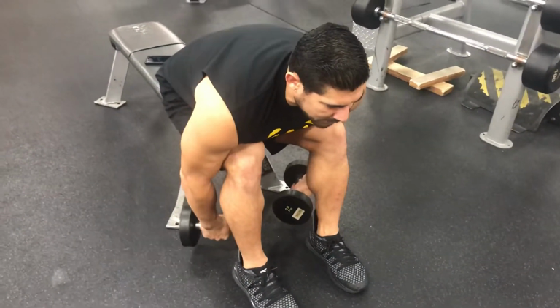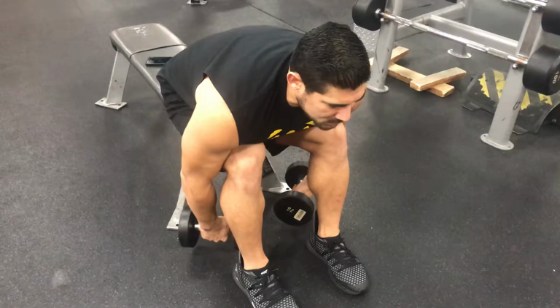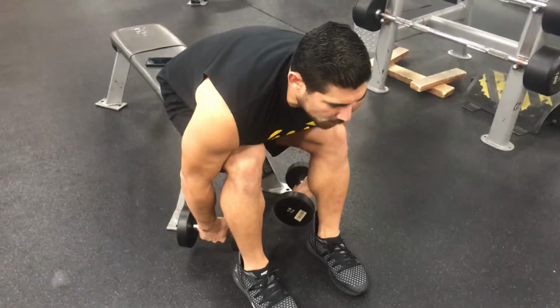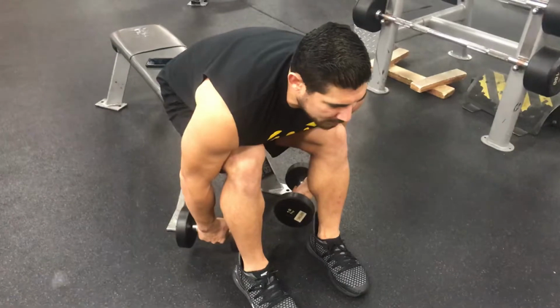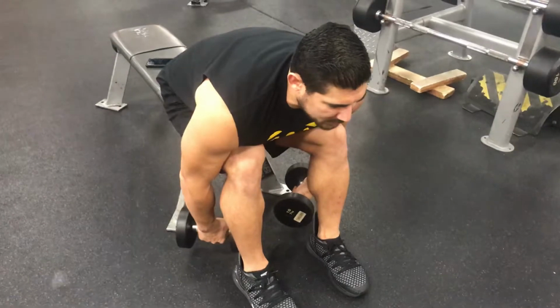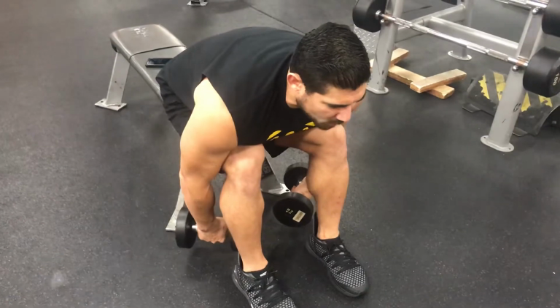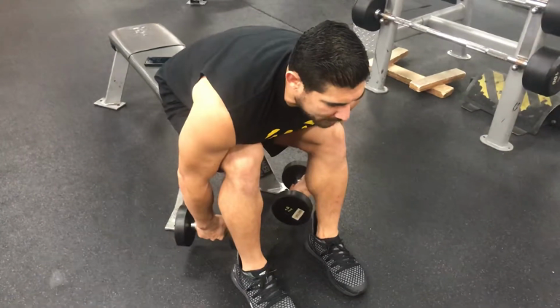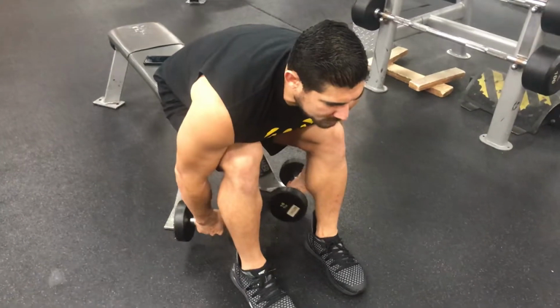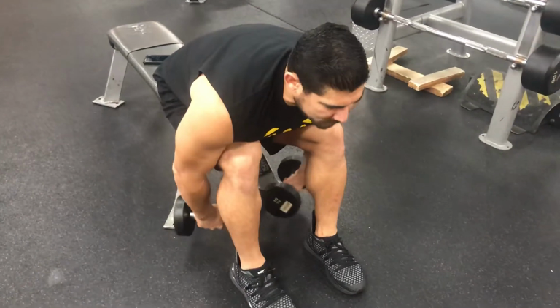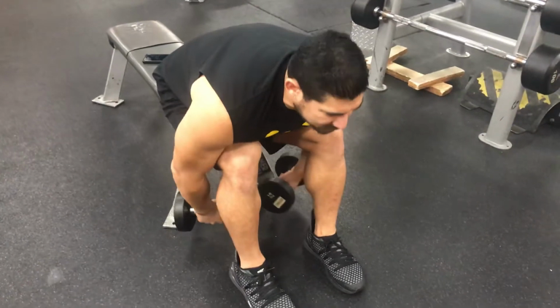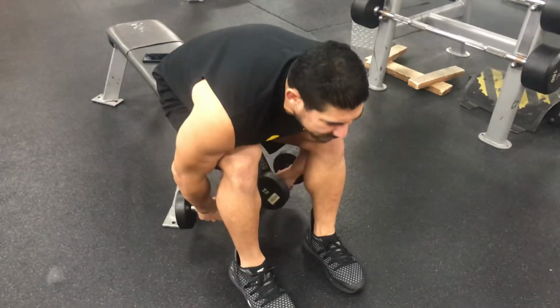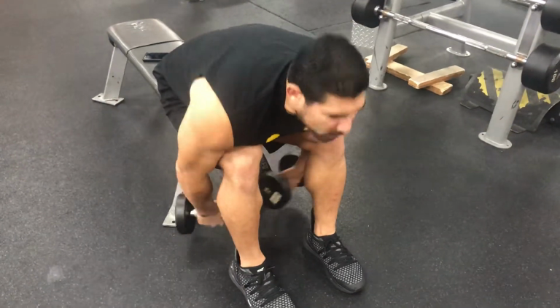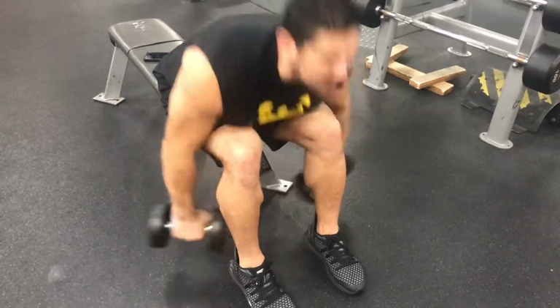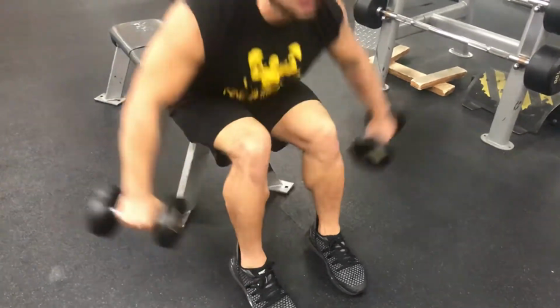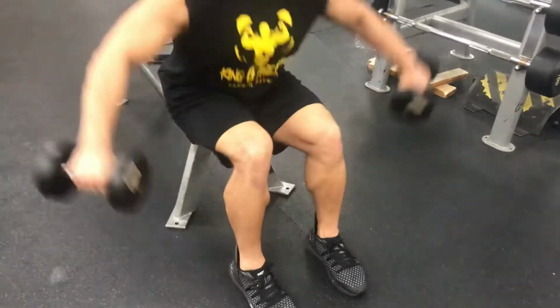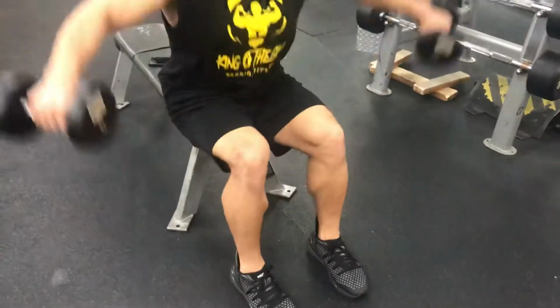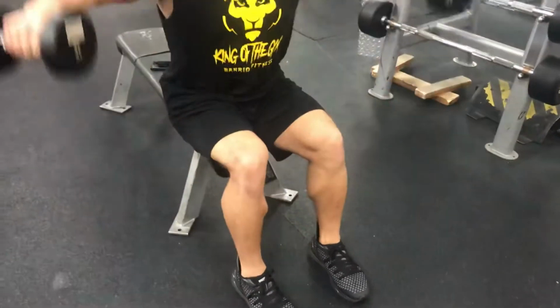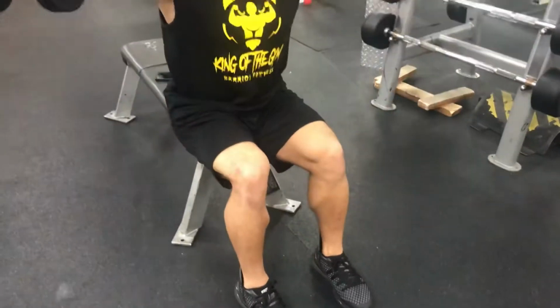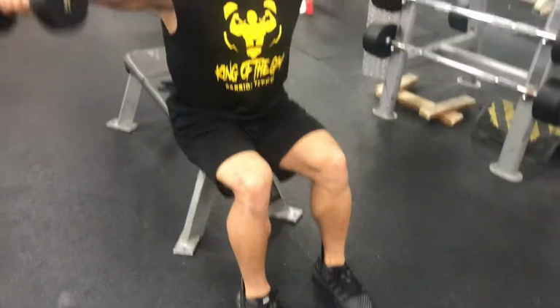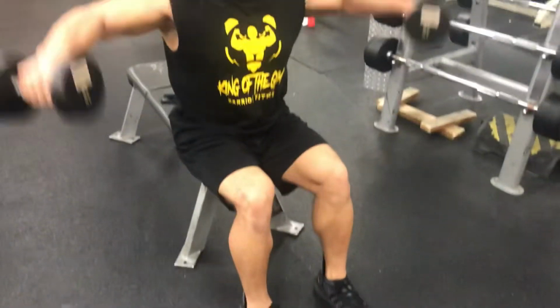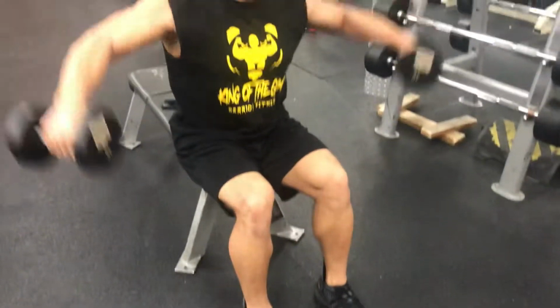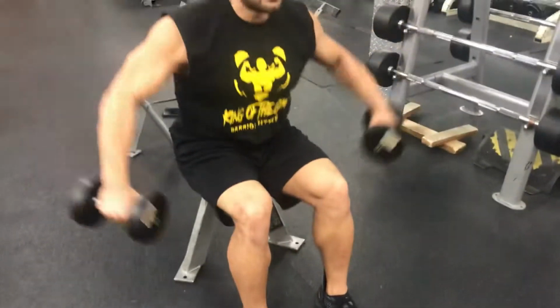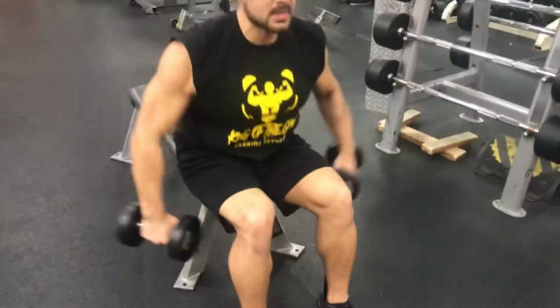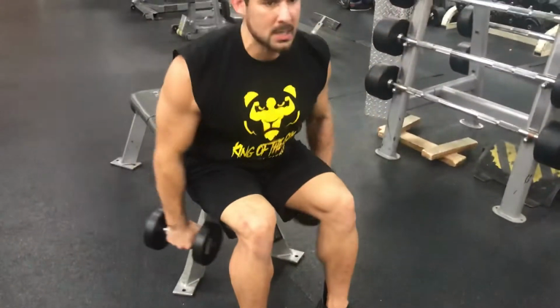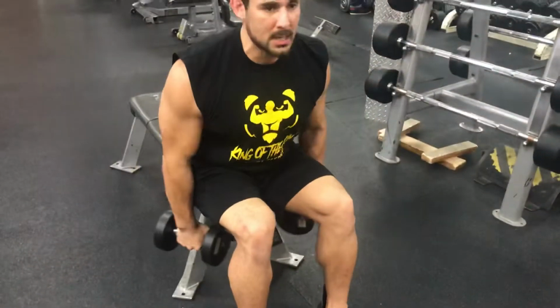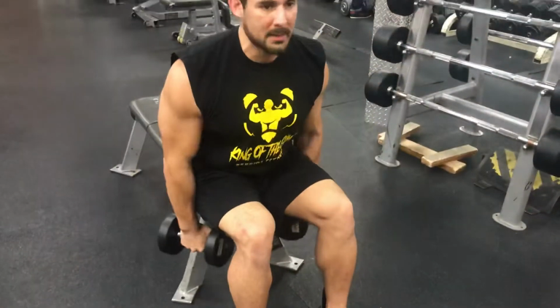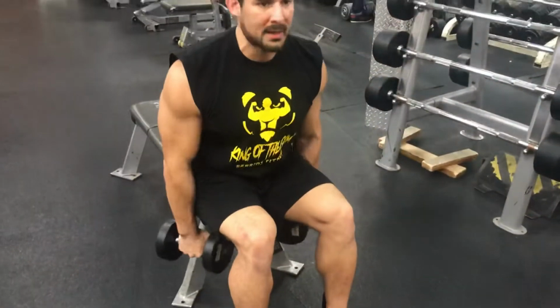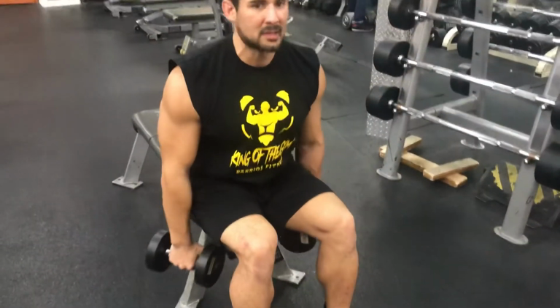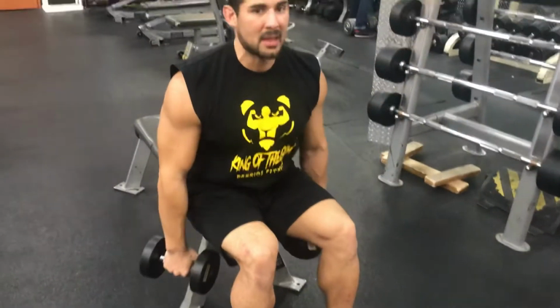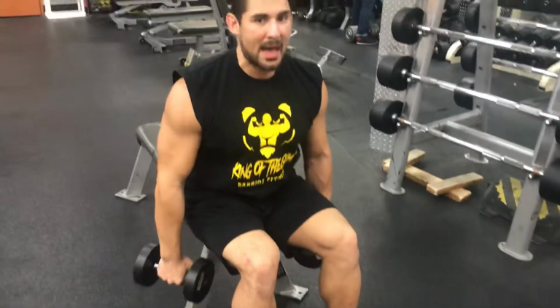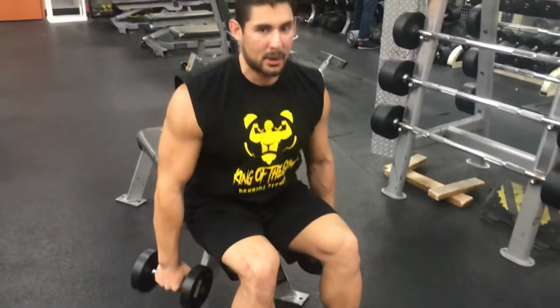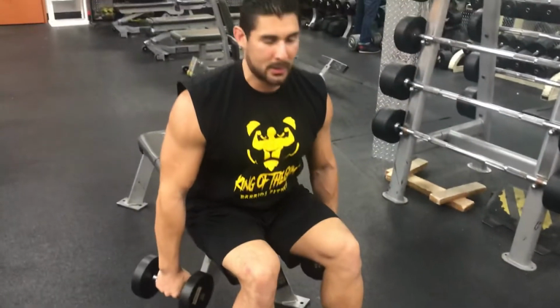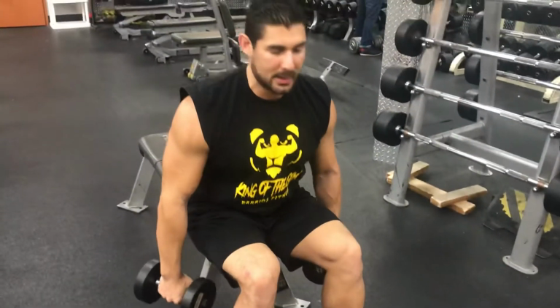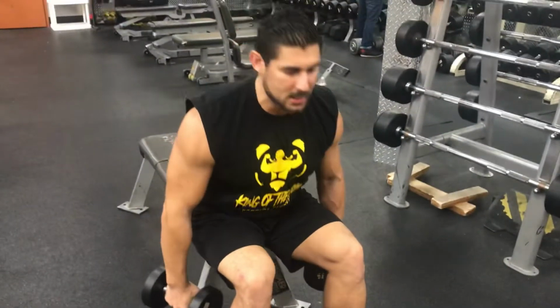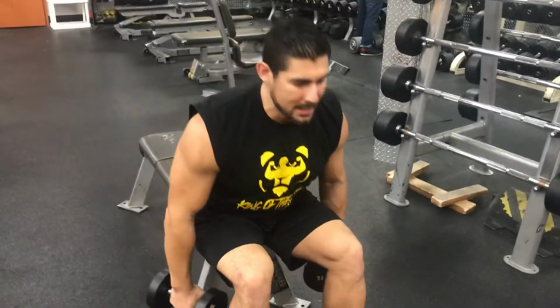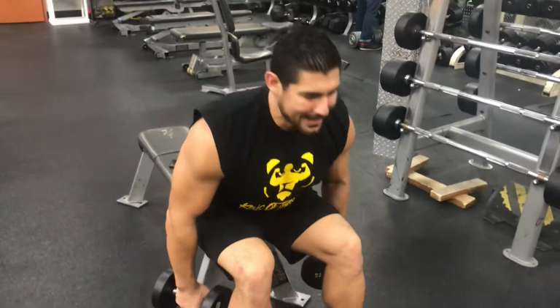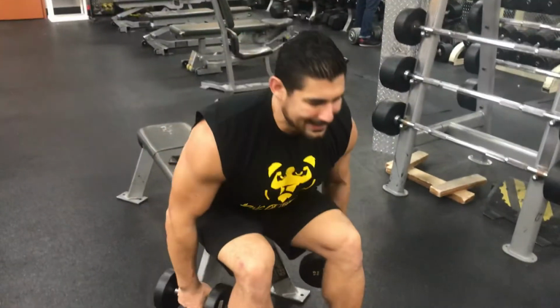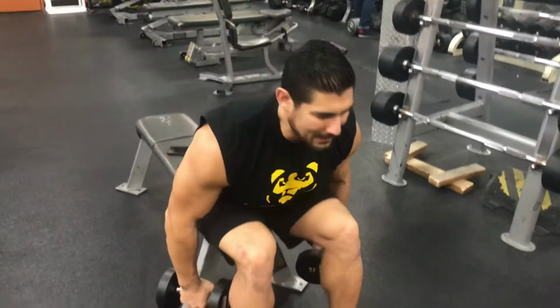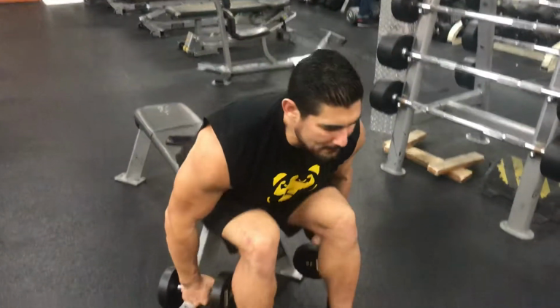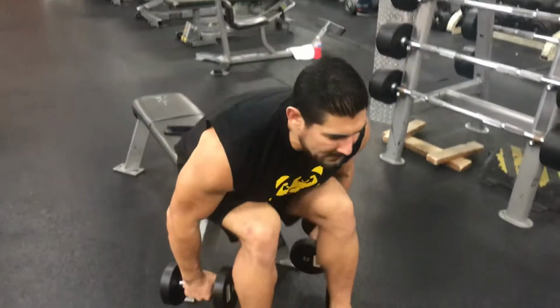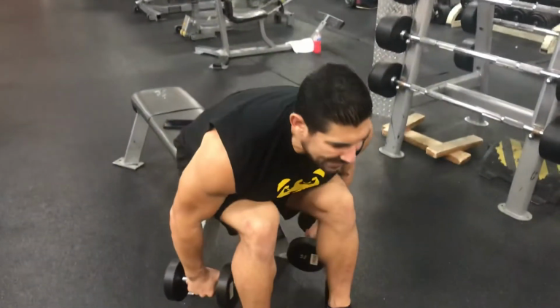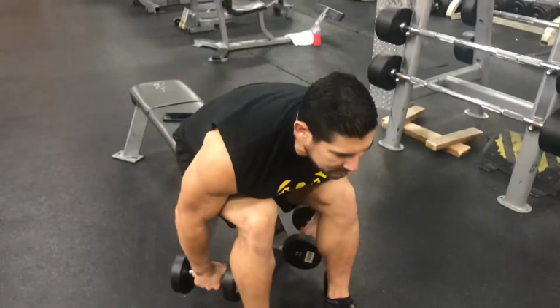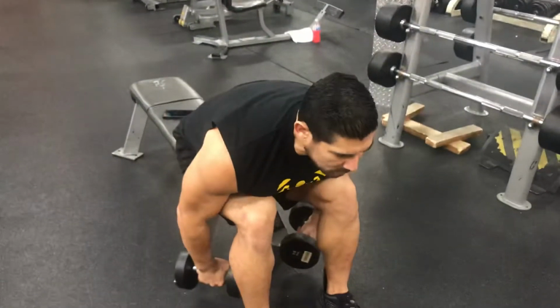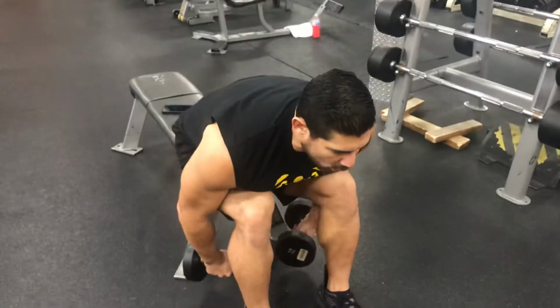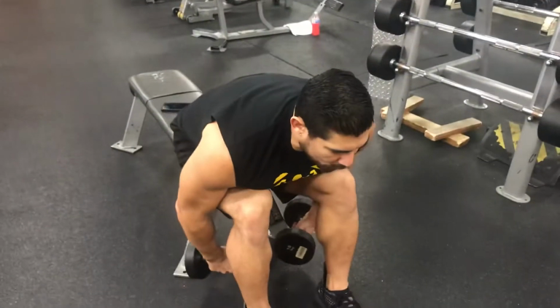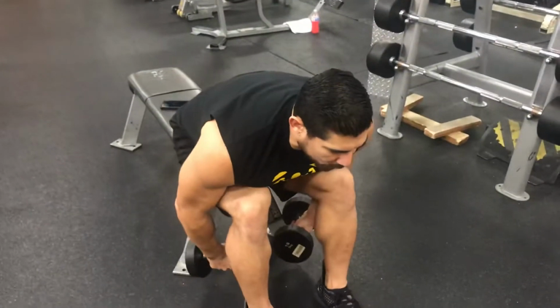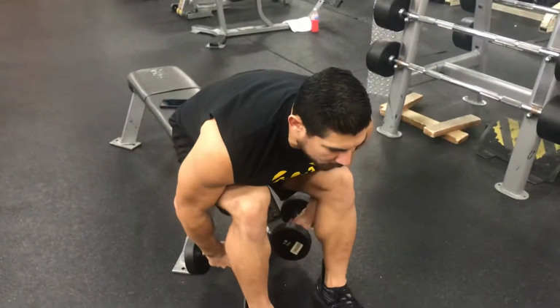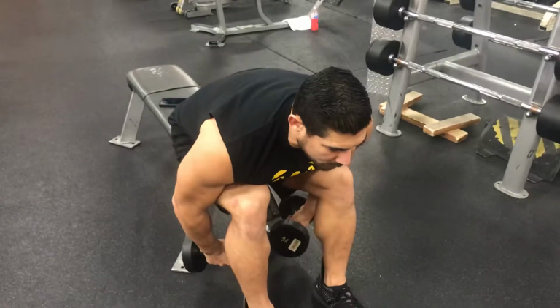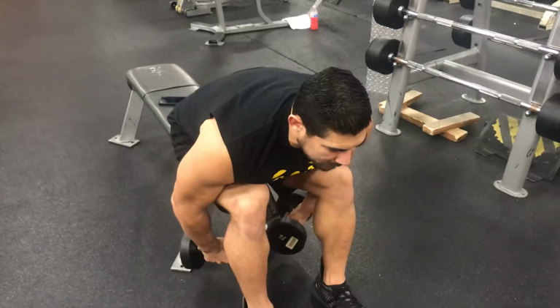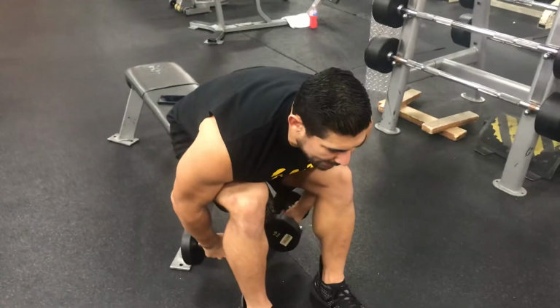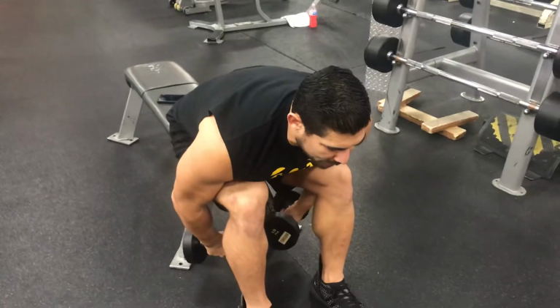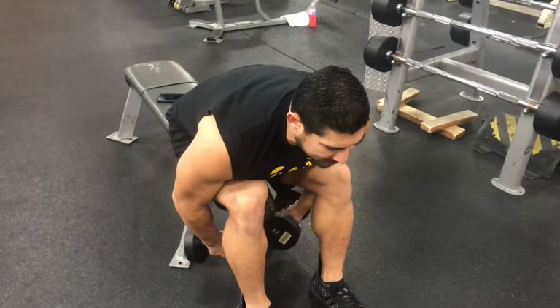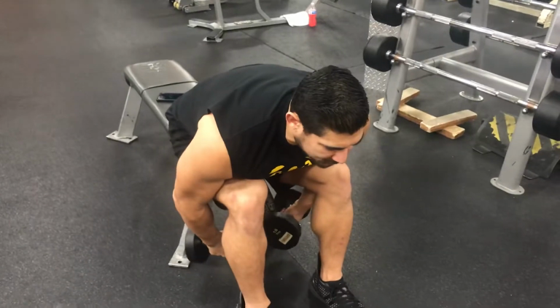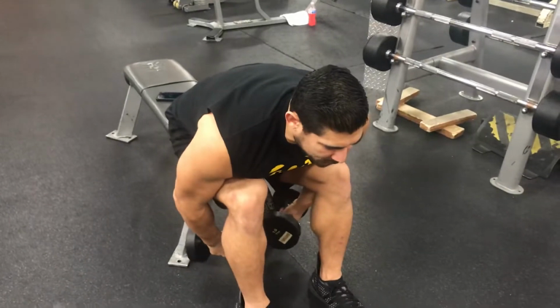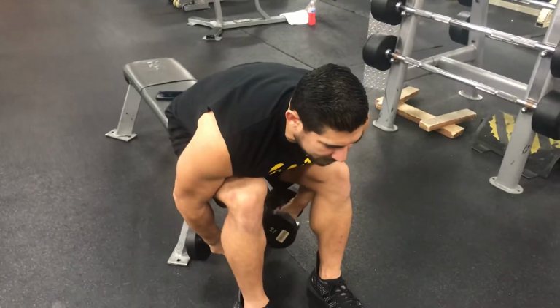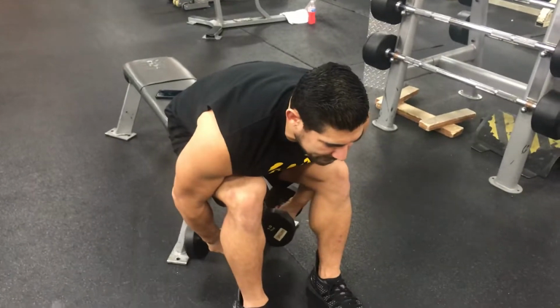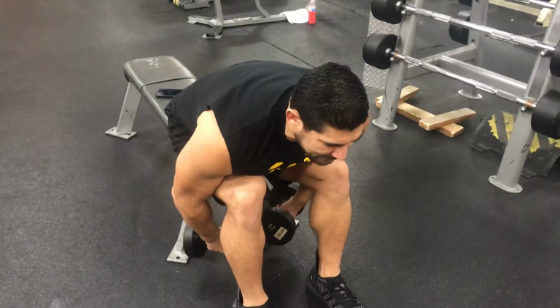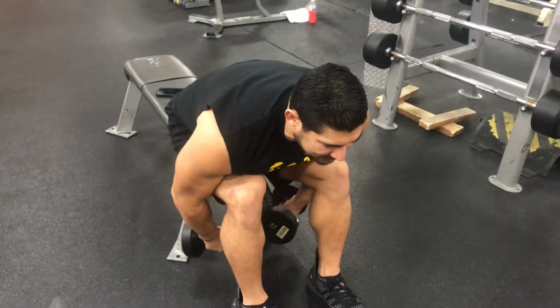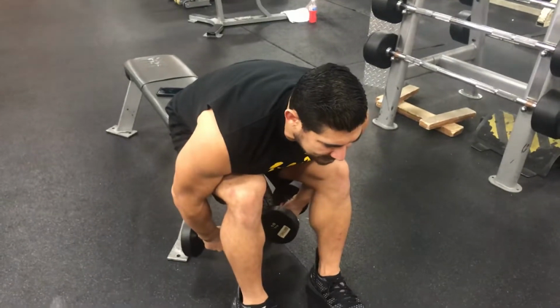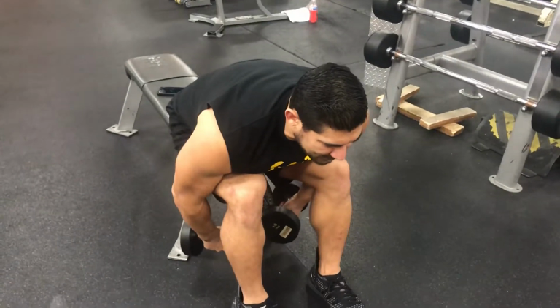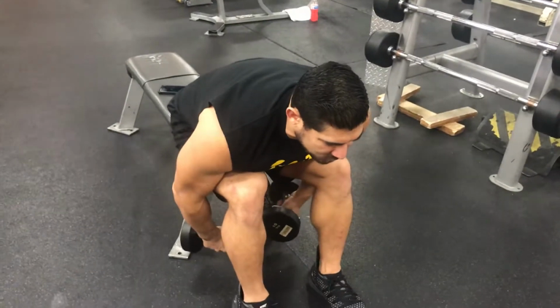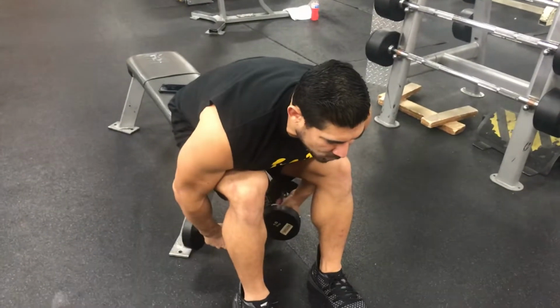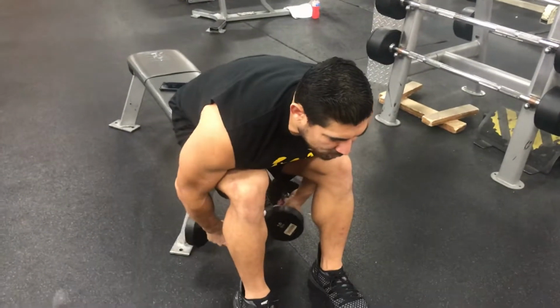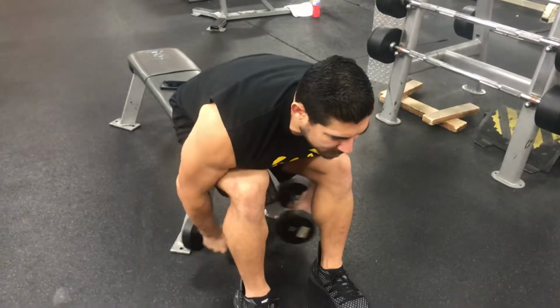So what we don't want to do is we don't want to lift up, because then it becomes a lateral raise for the shoulders, not the rear delts.